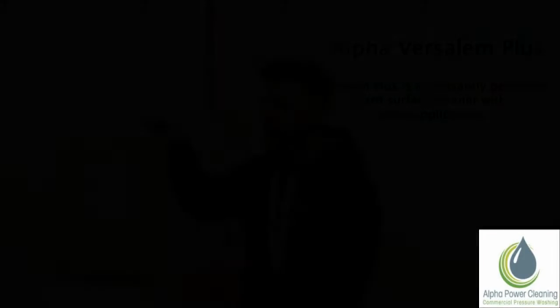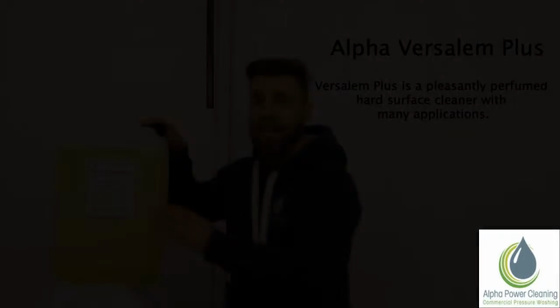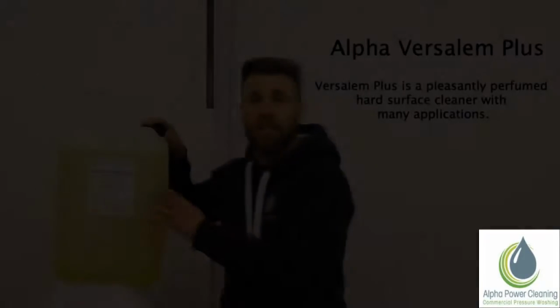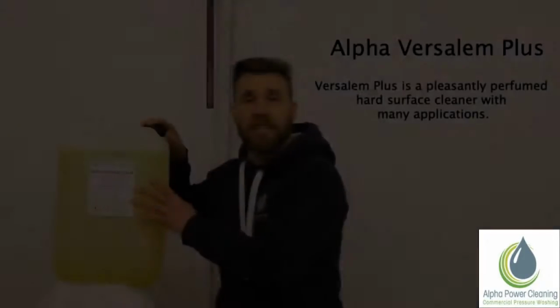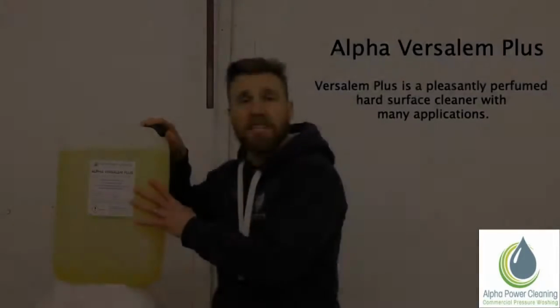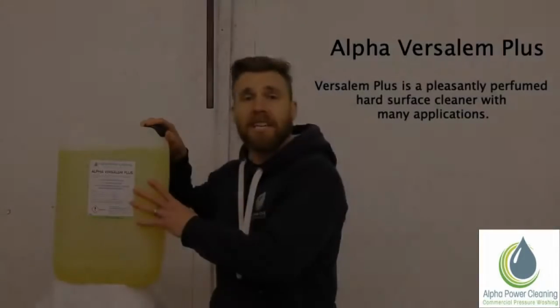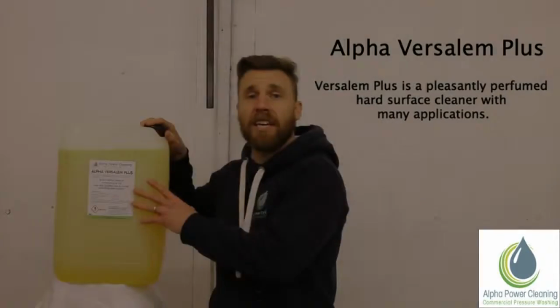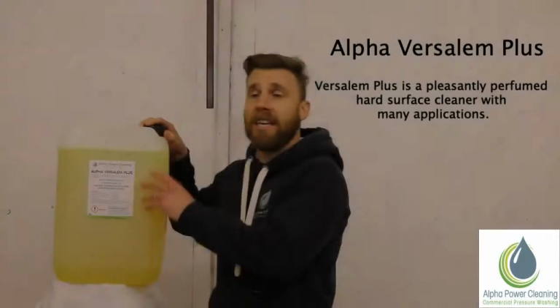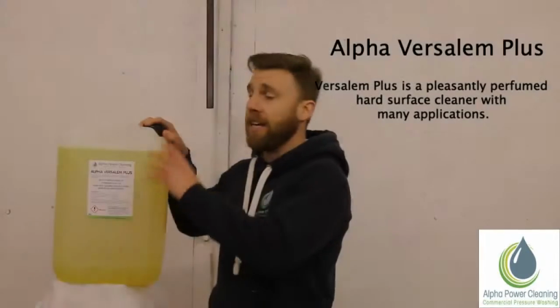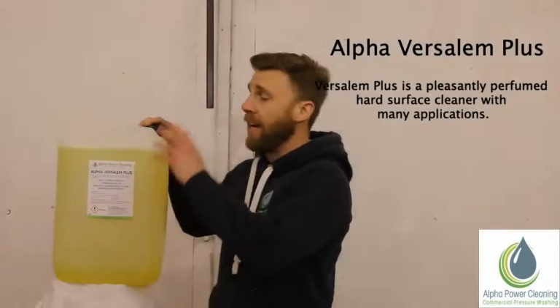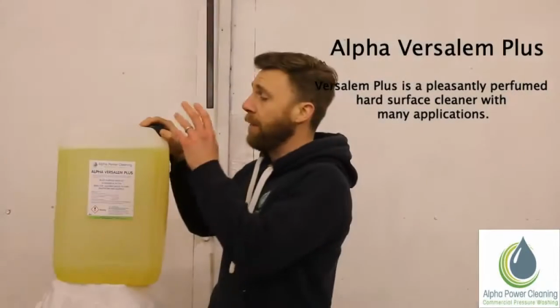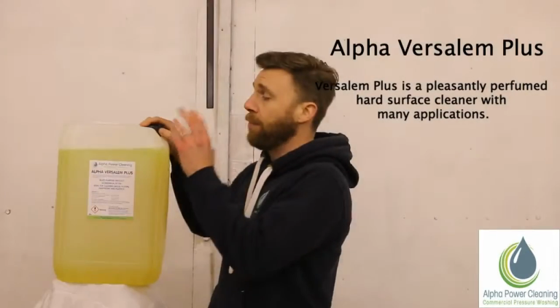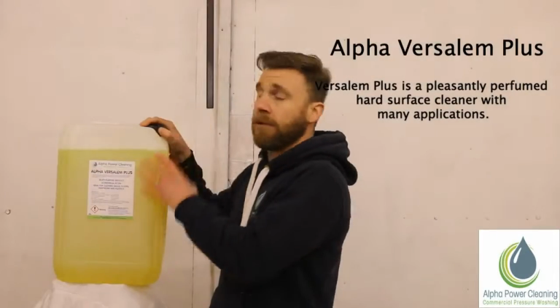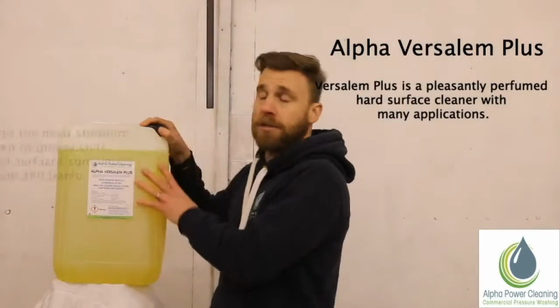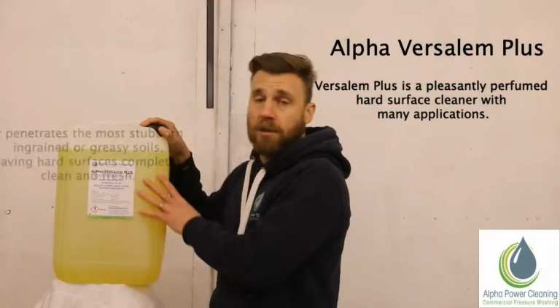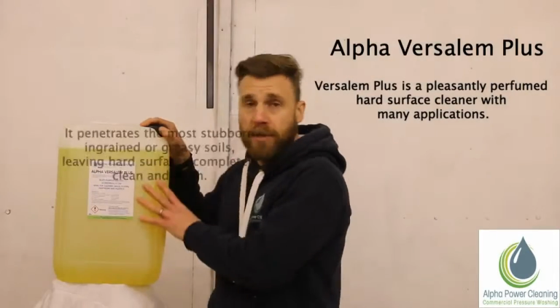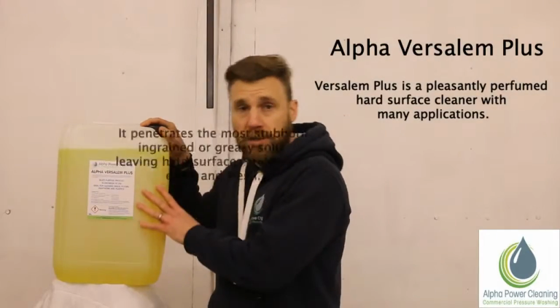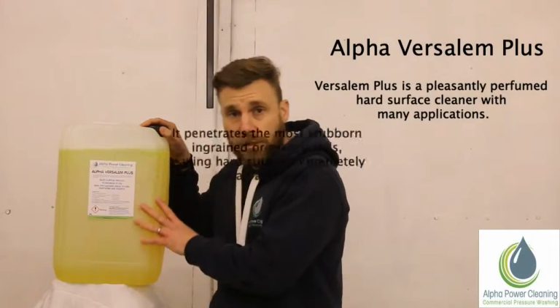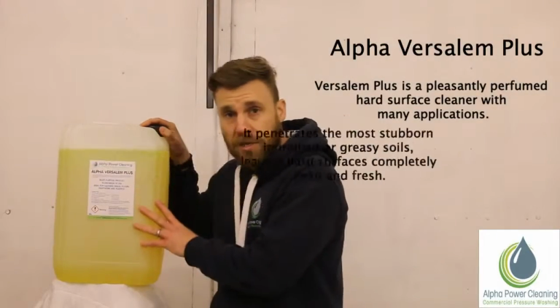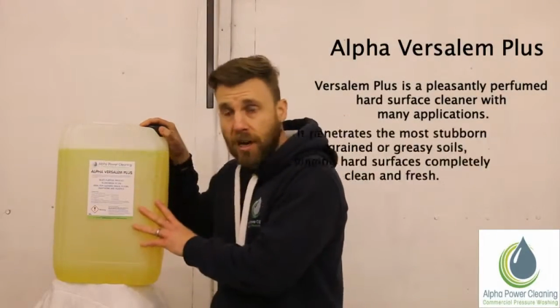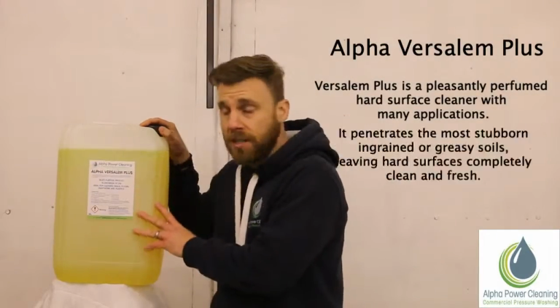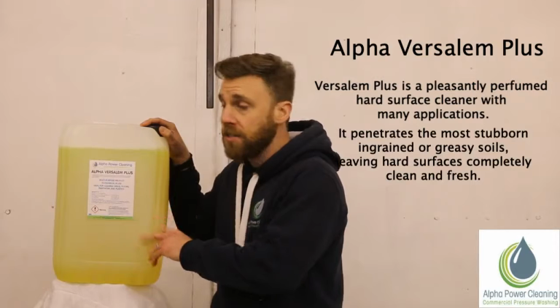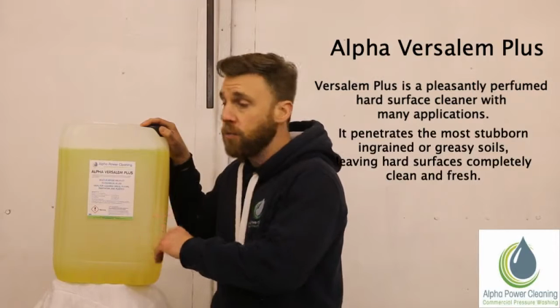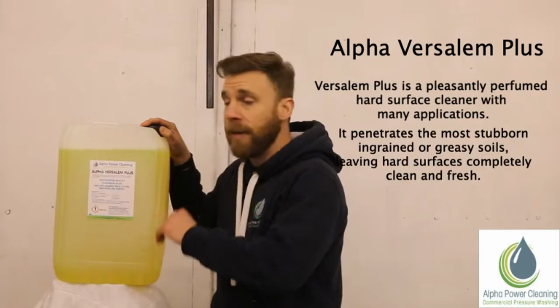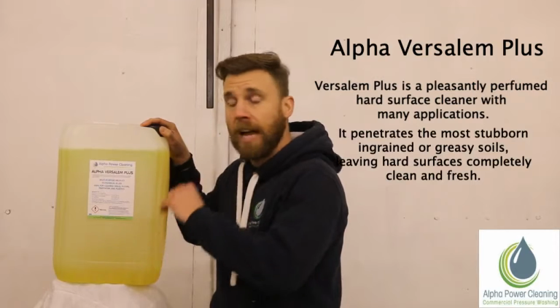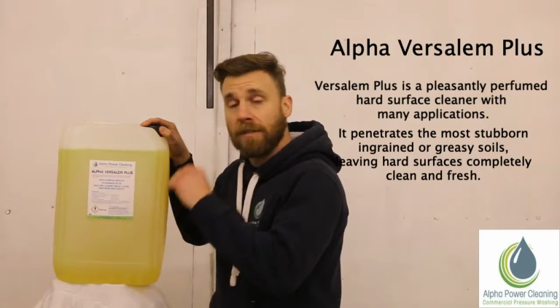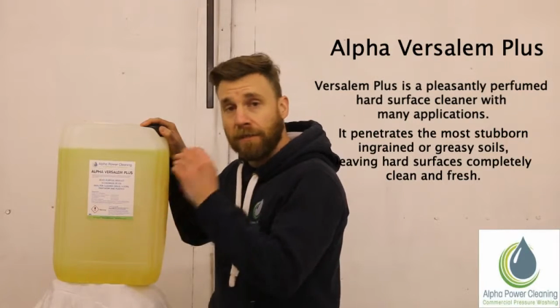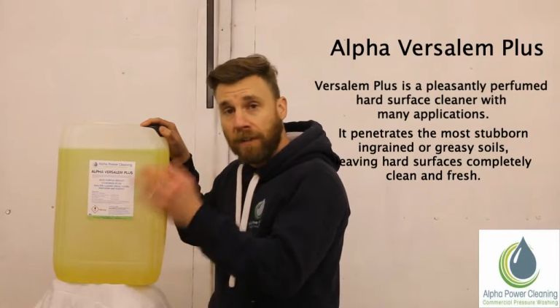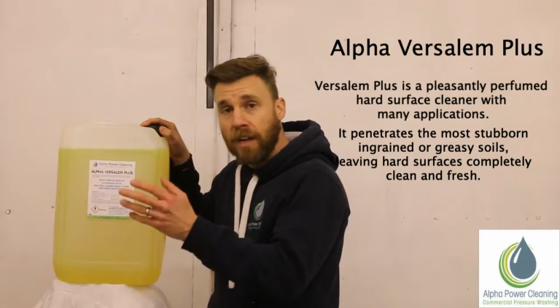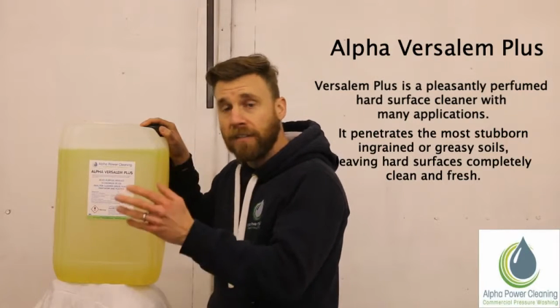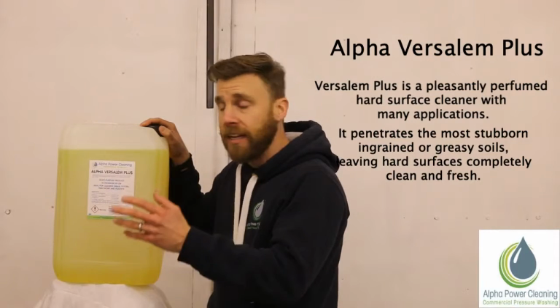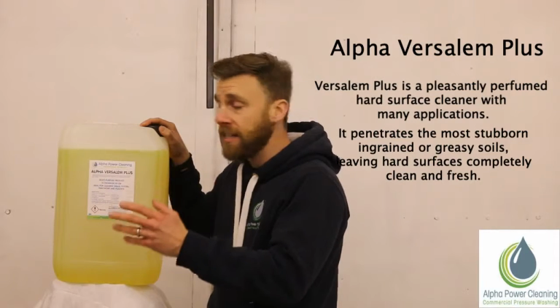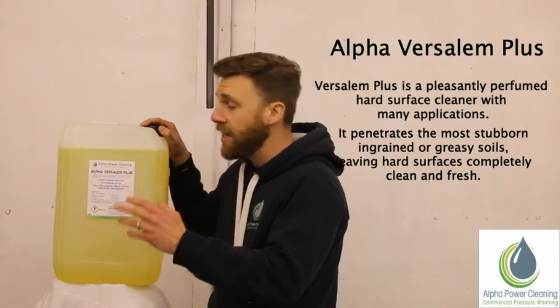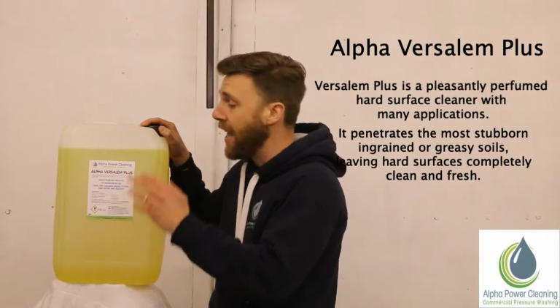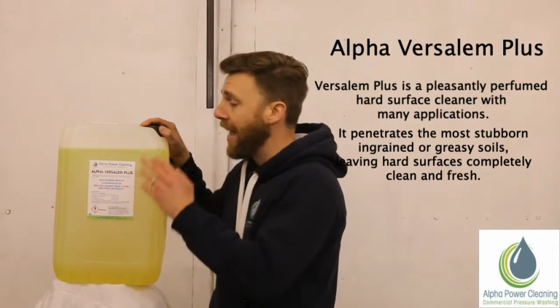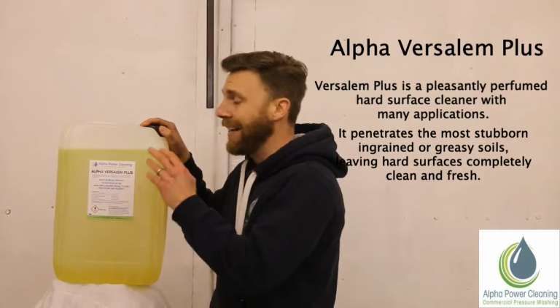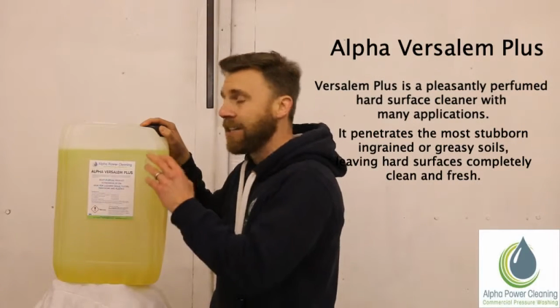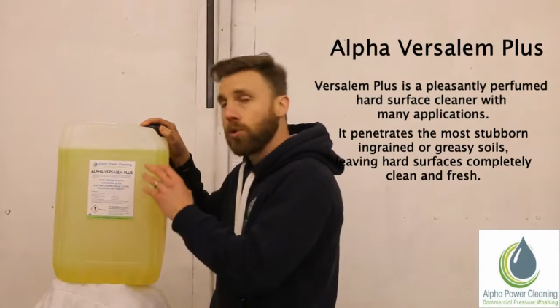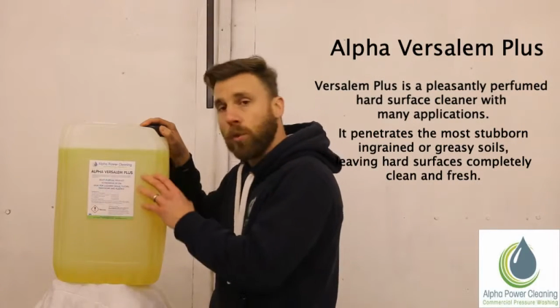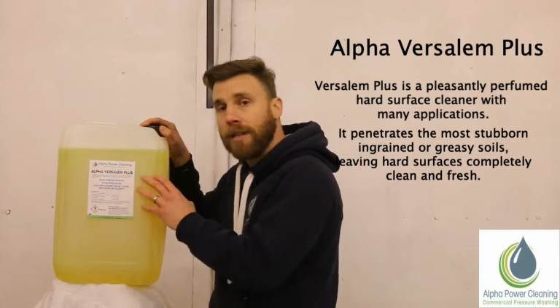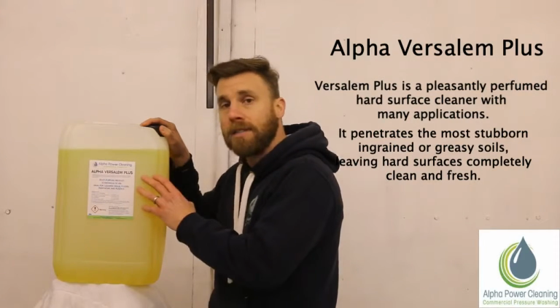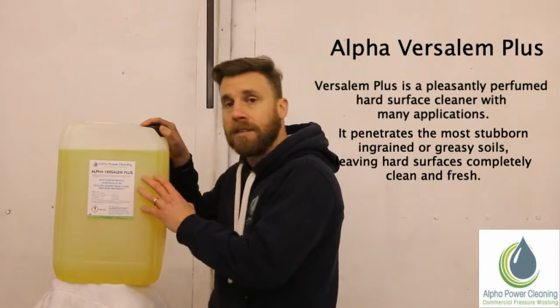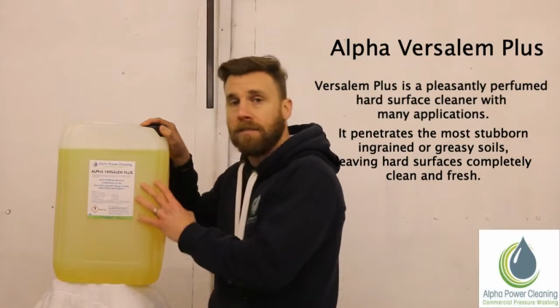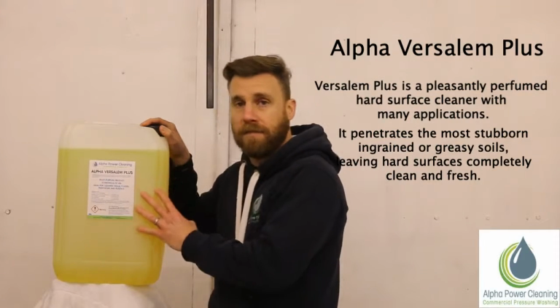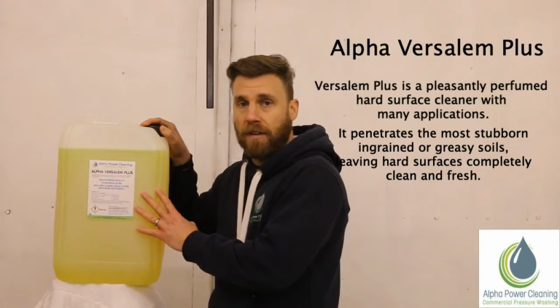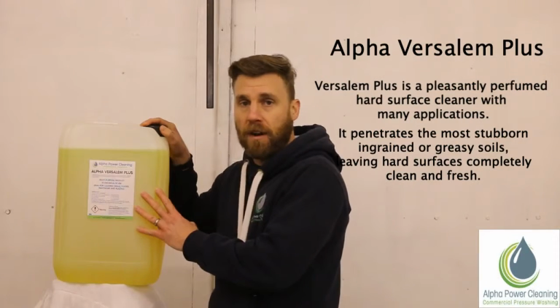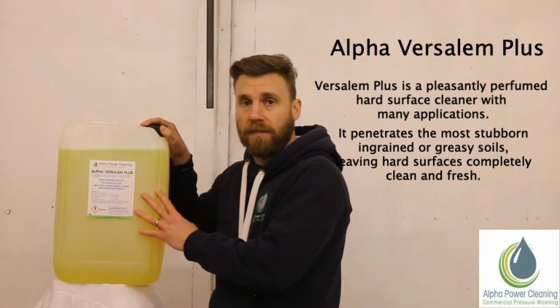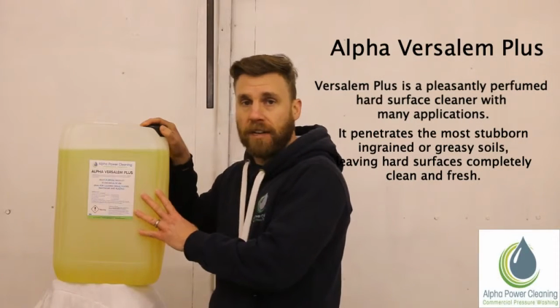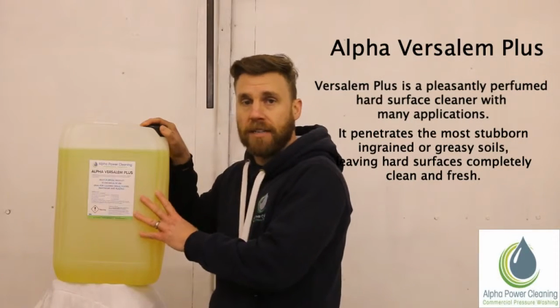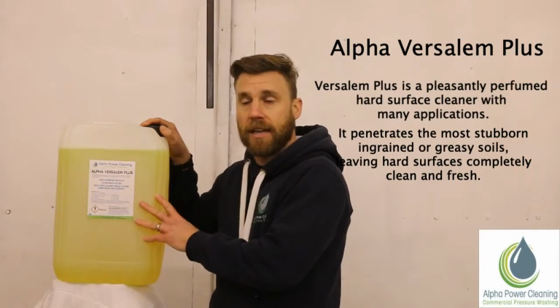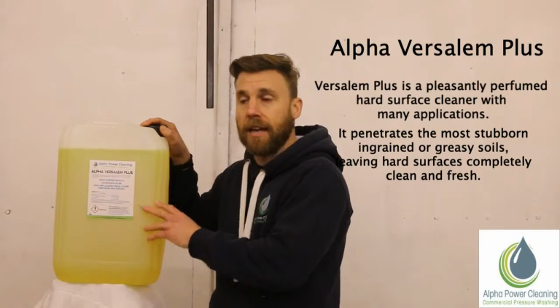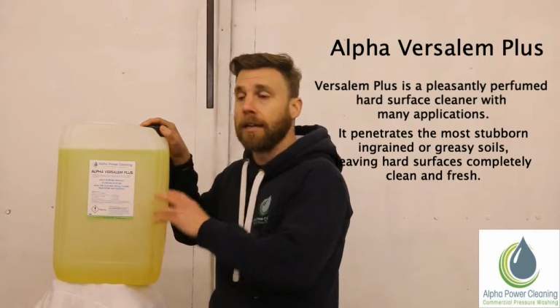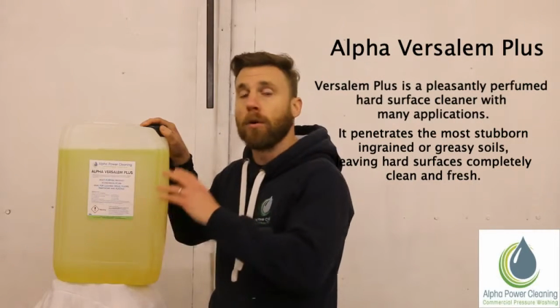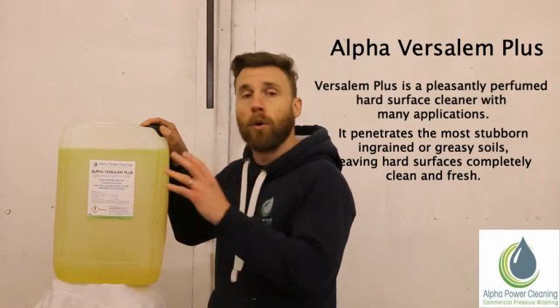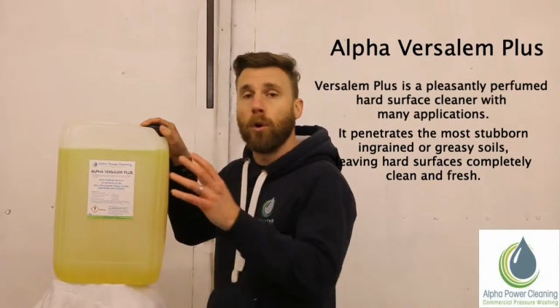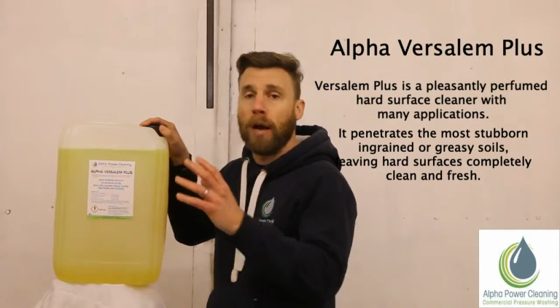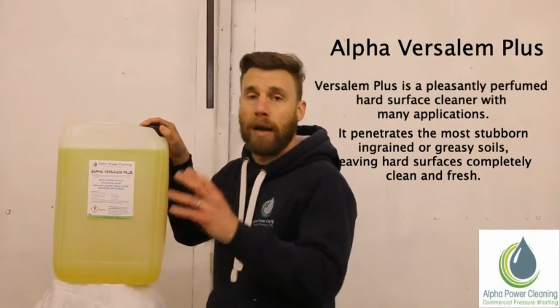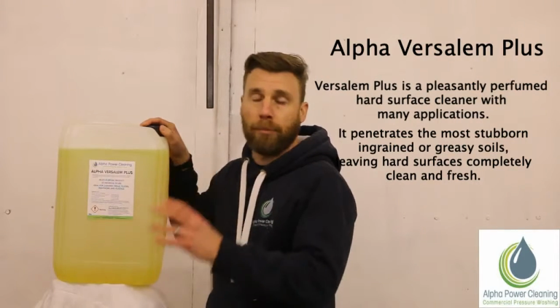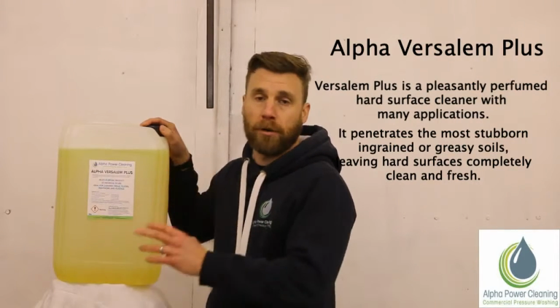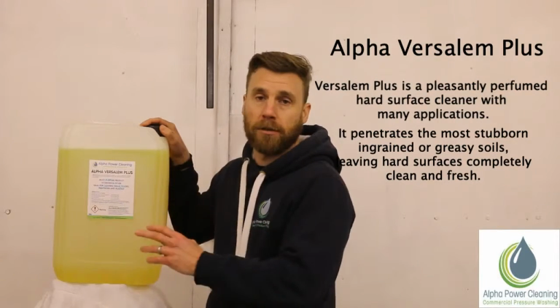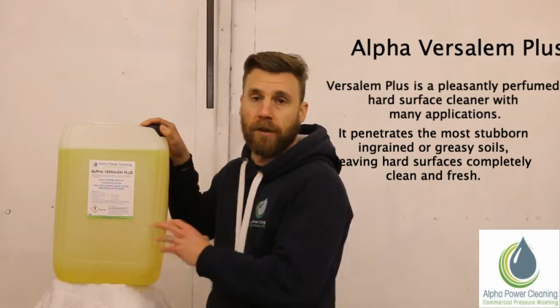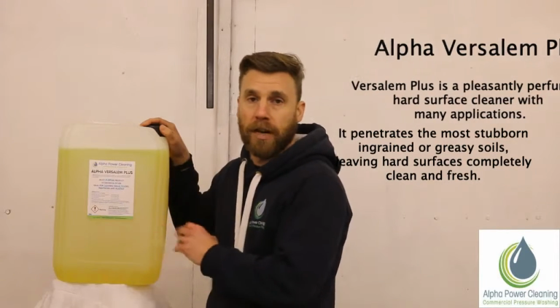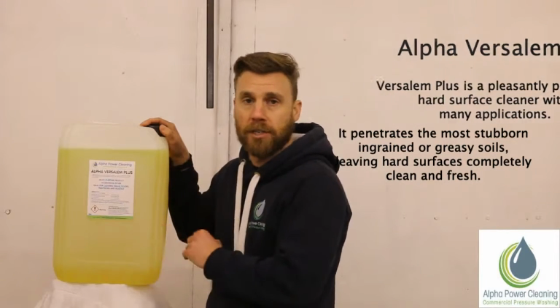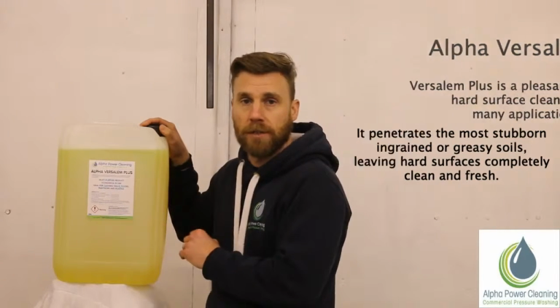As you can see, our products come in two sizes. We have a 5 litre and a 25 litre in all our product range.